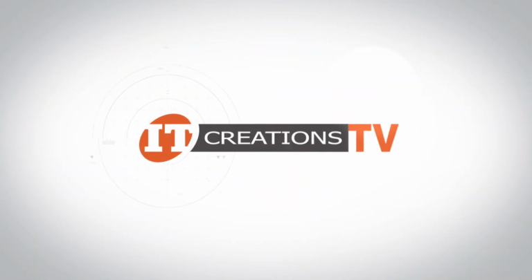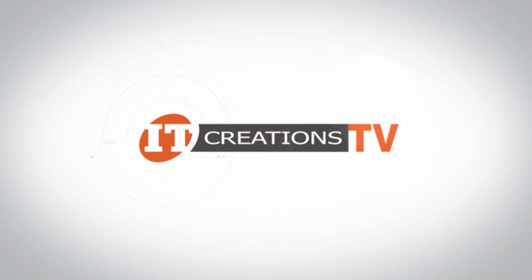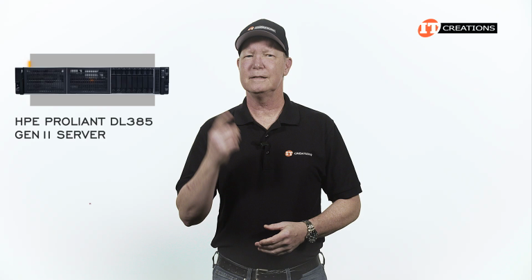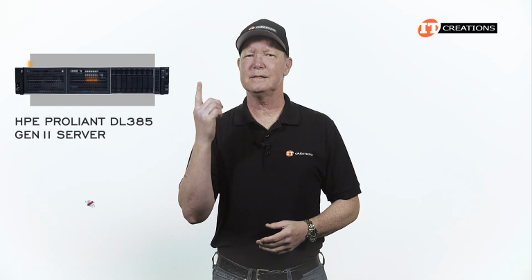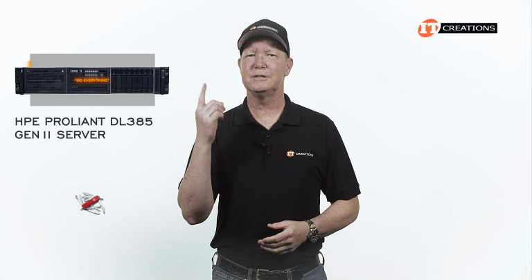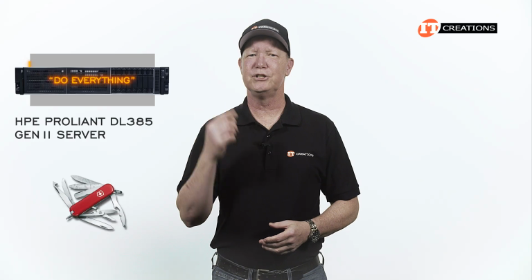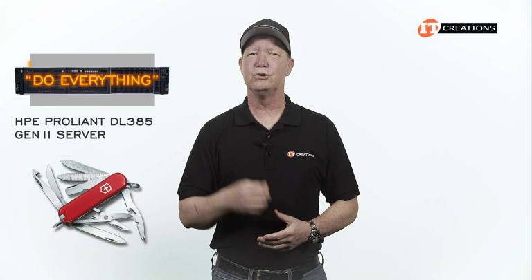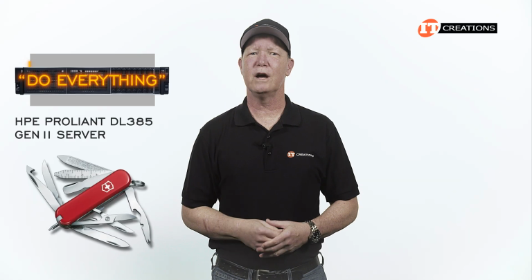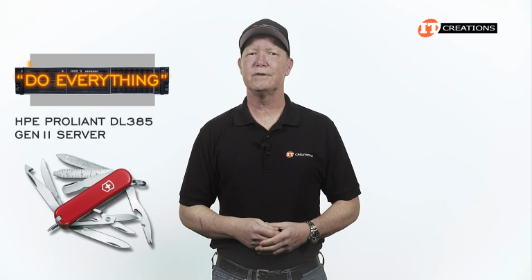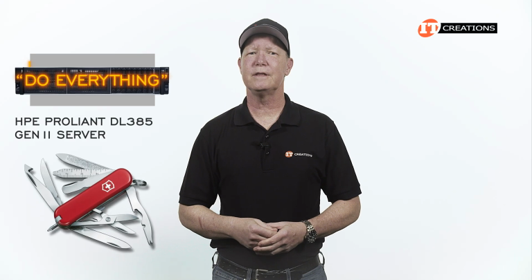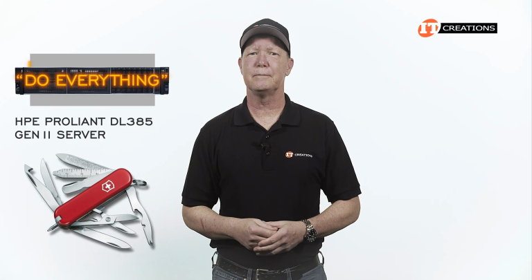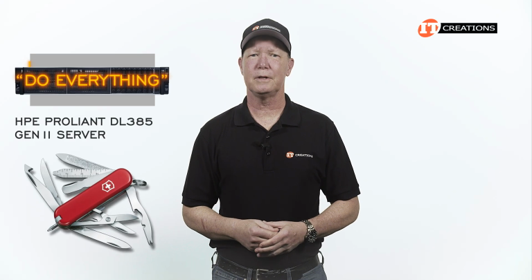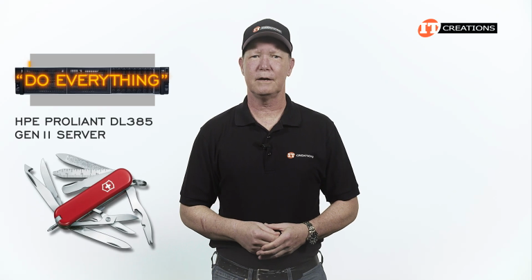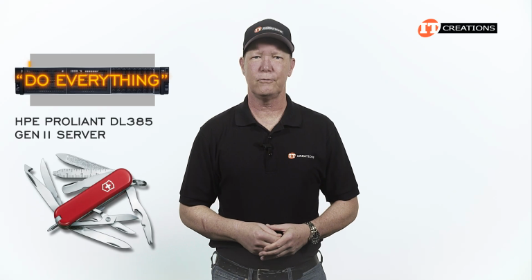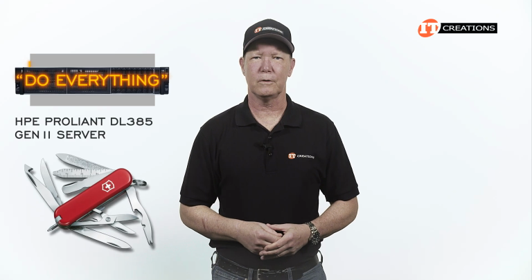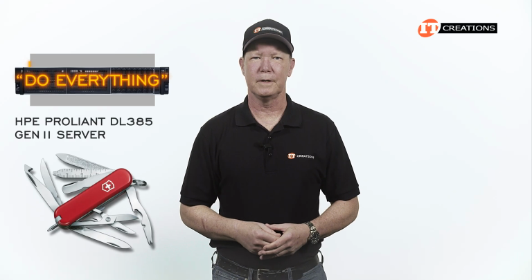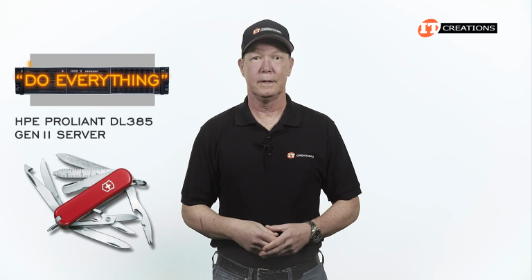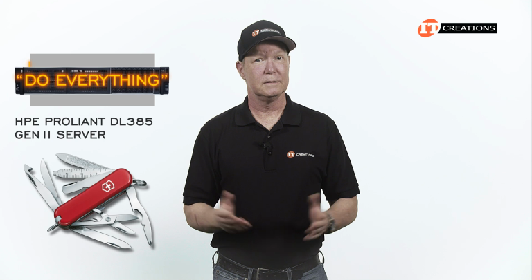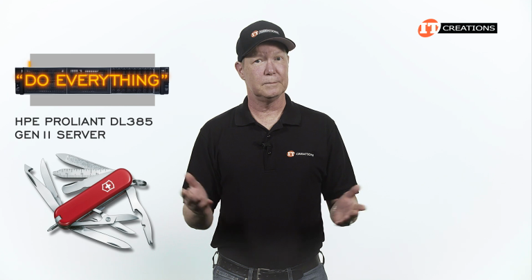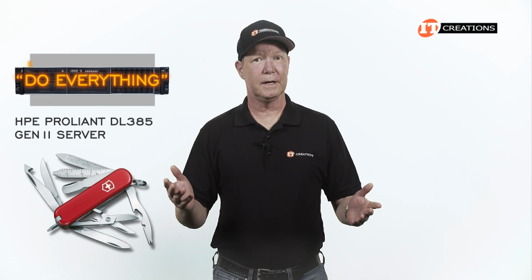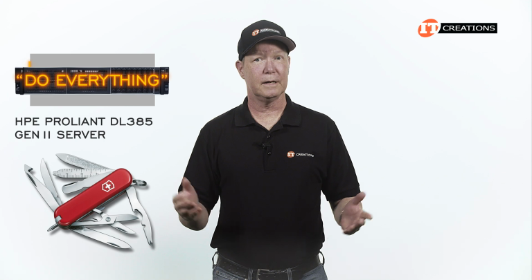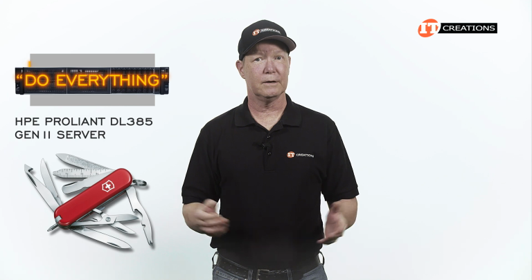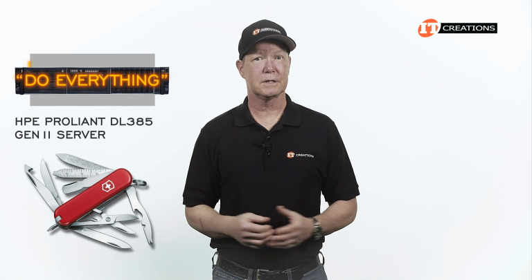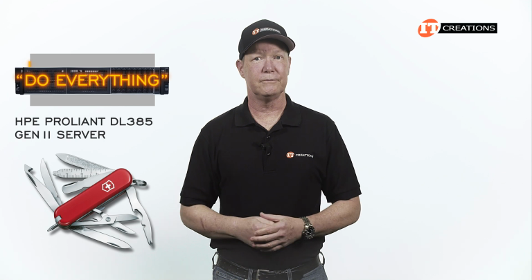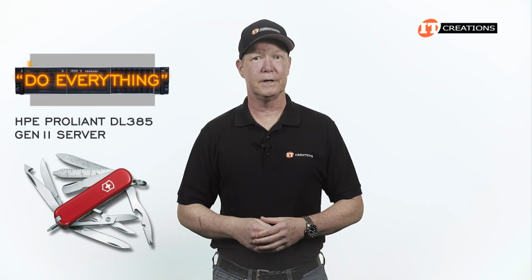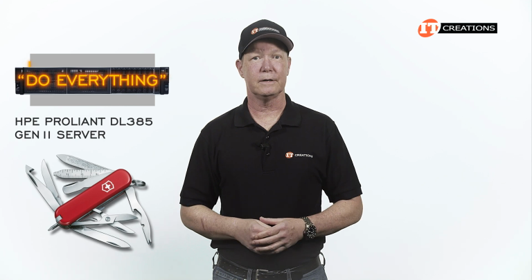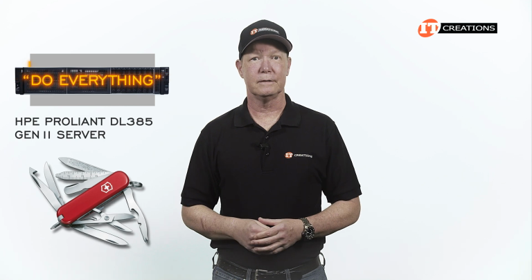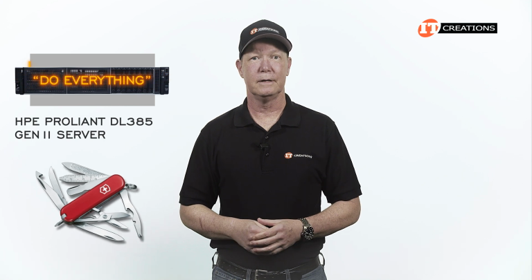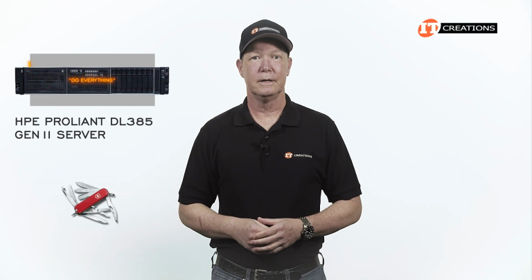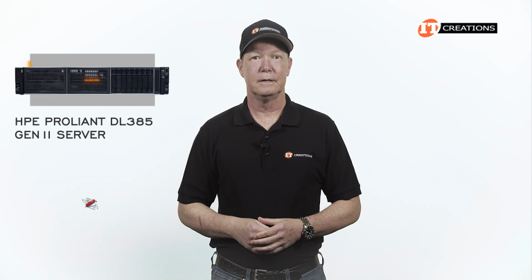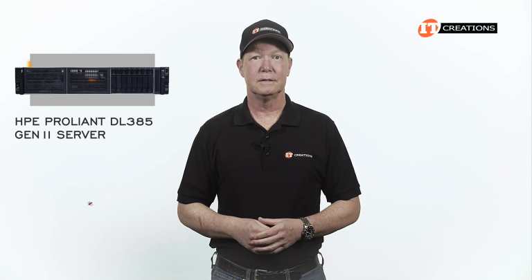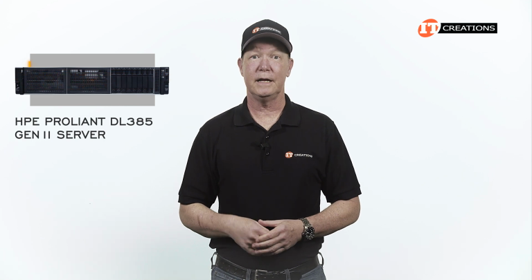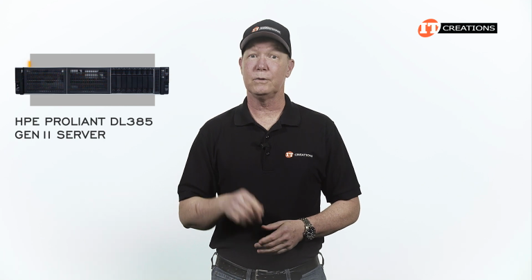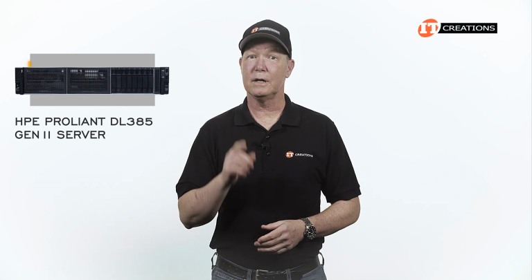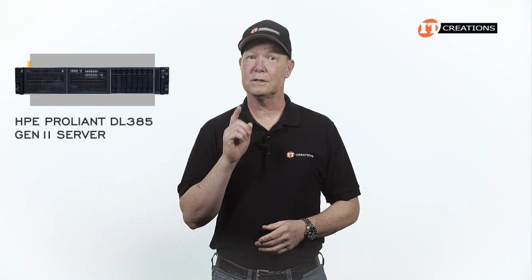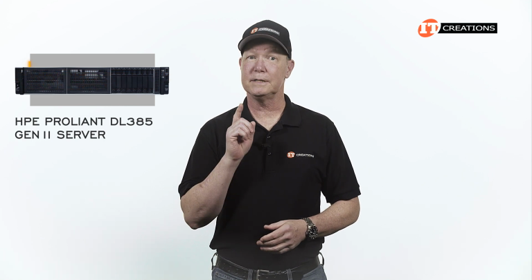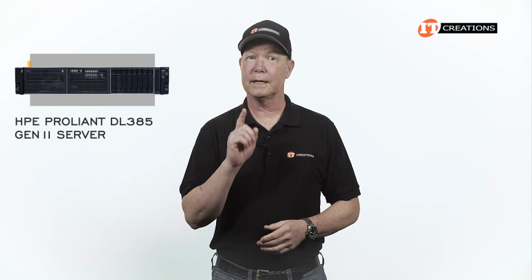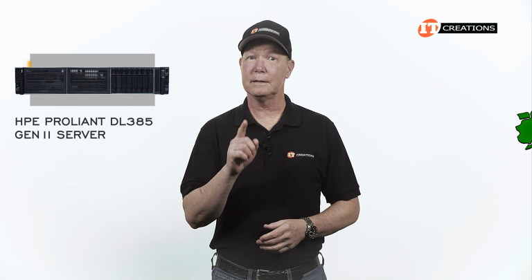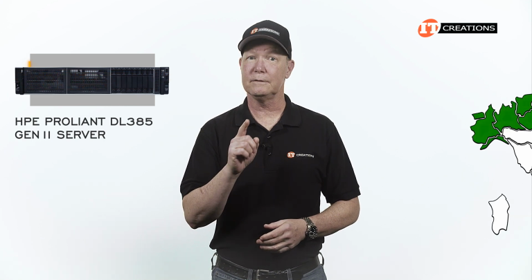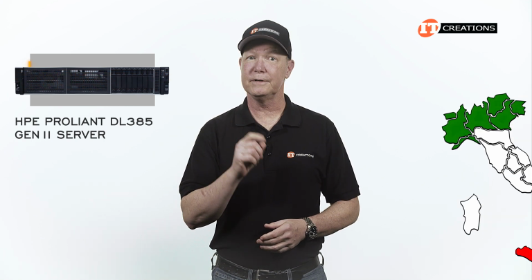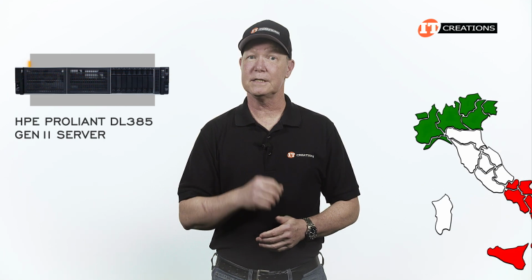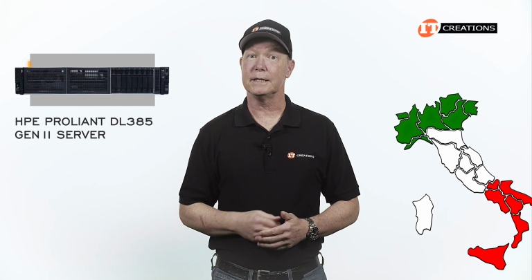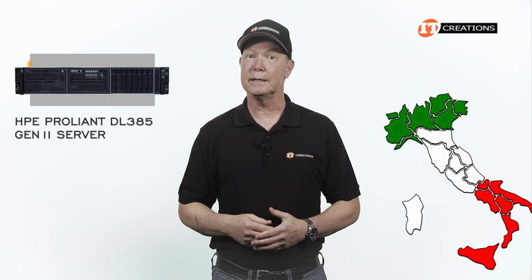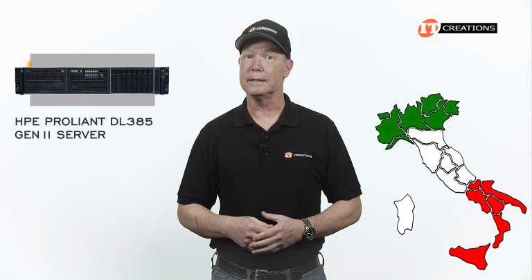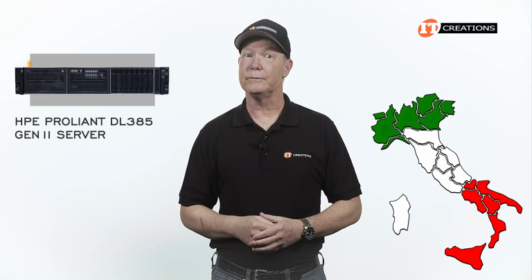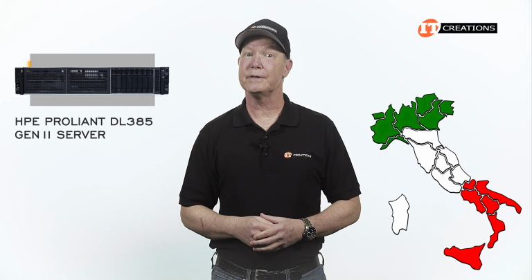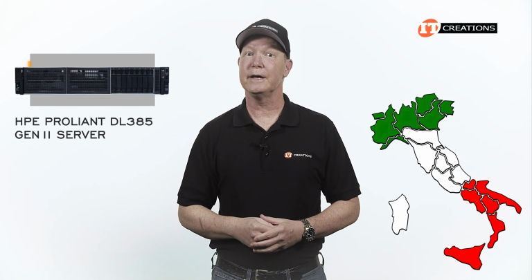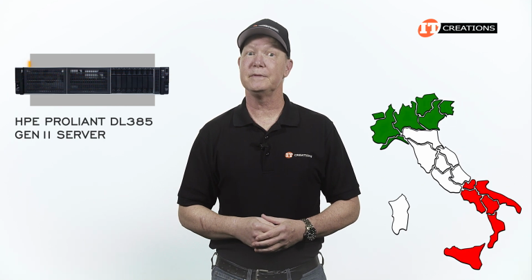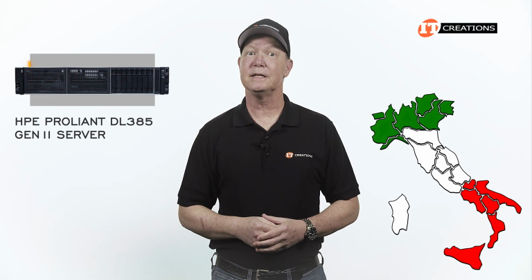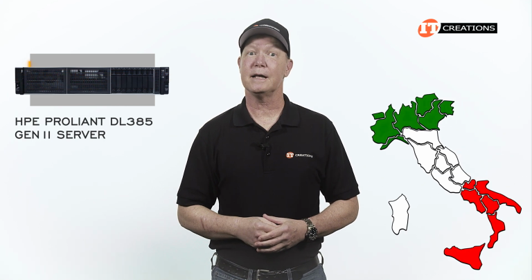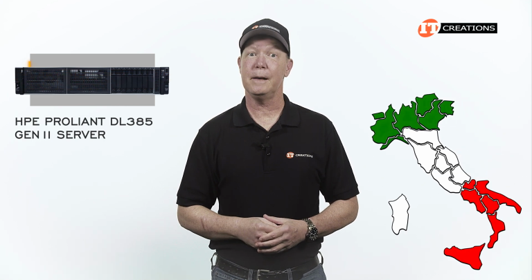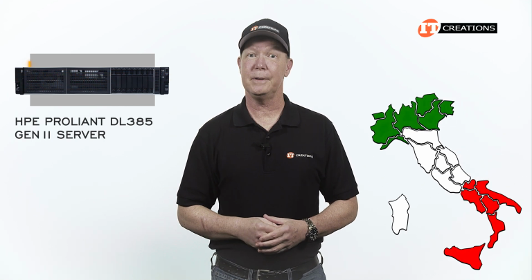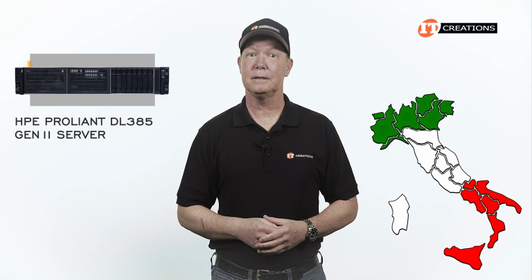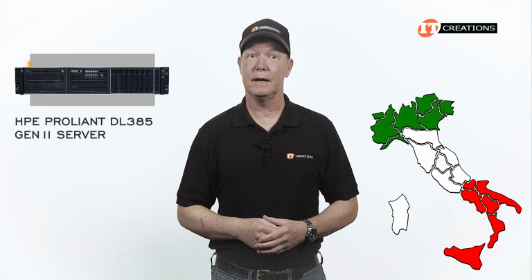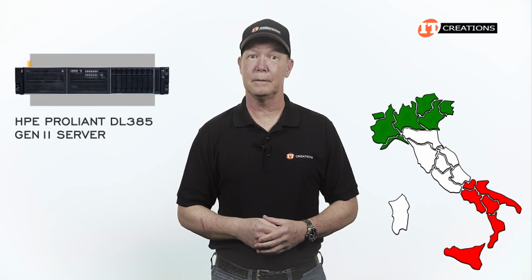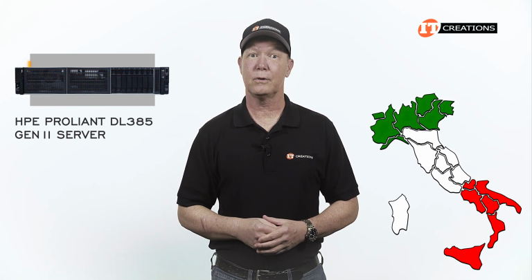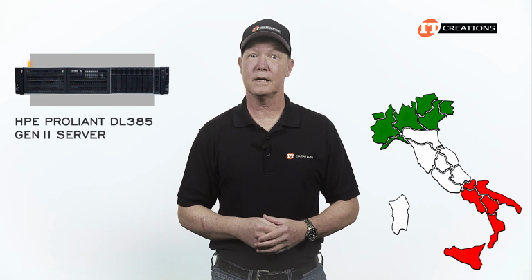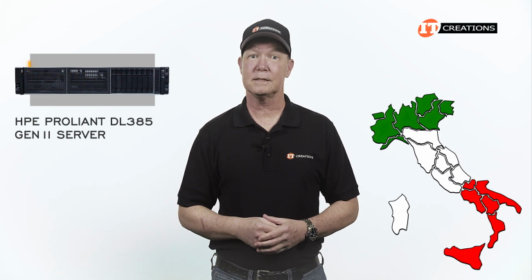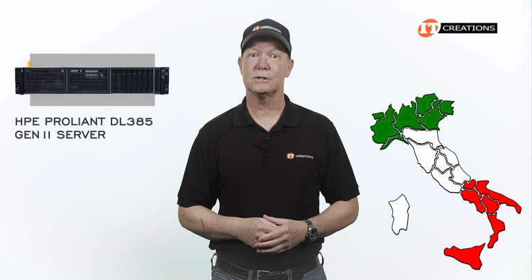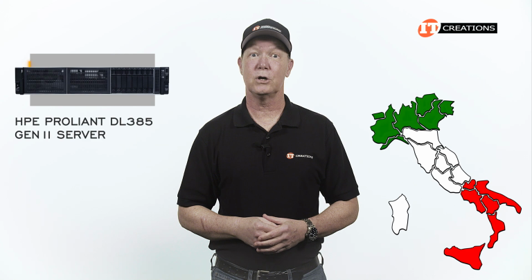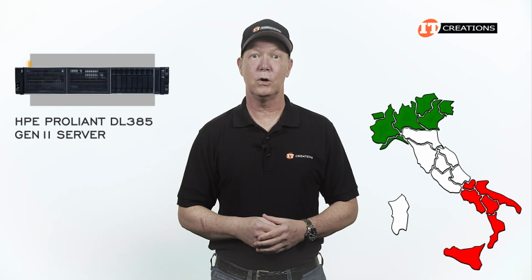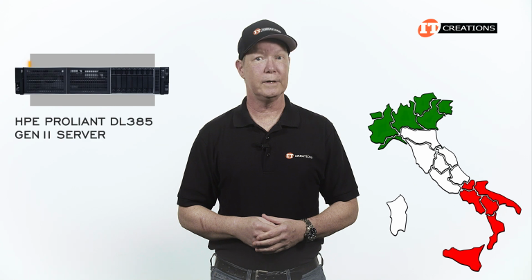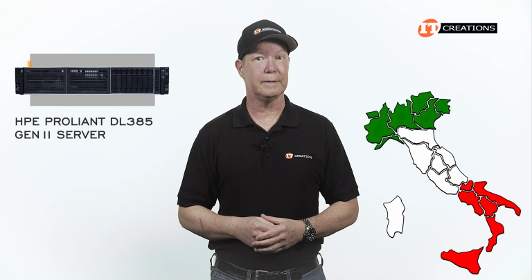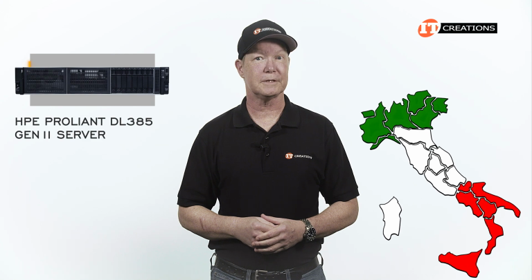This is a do-everything platform, depending on how it's configured. Today we'll also take a little visit to Italy with AMD's EPYC line of processor code names.